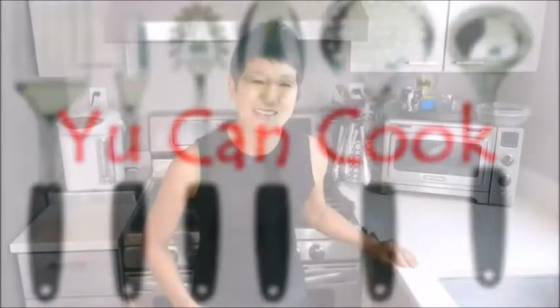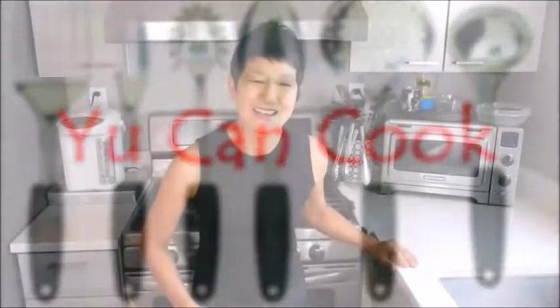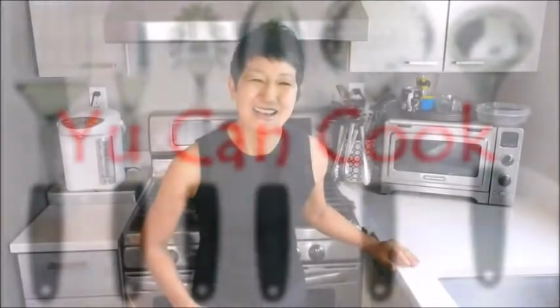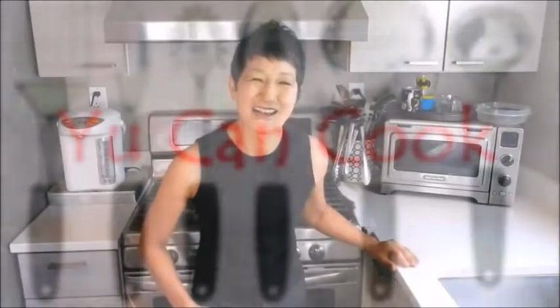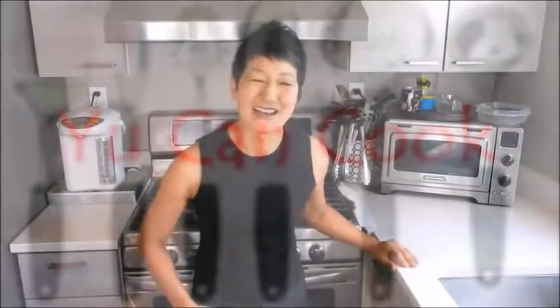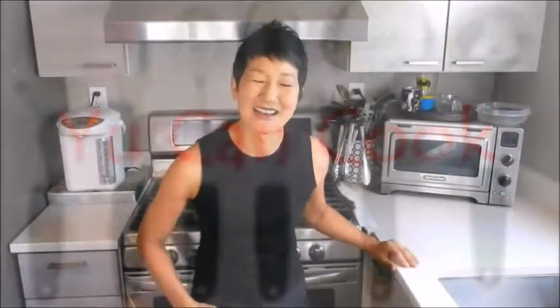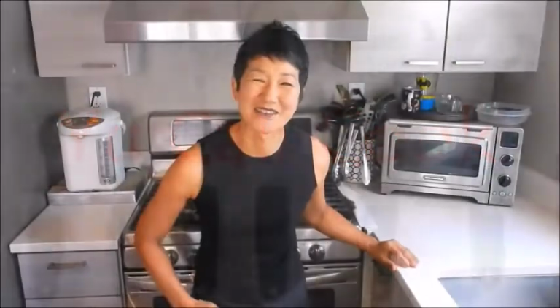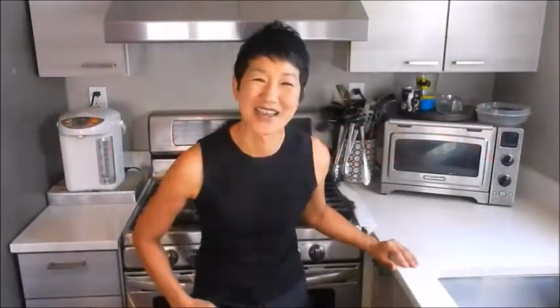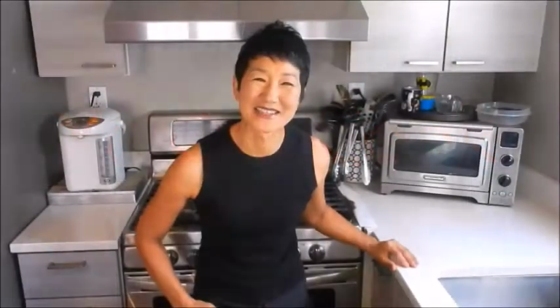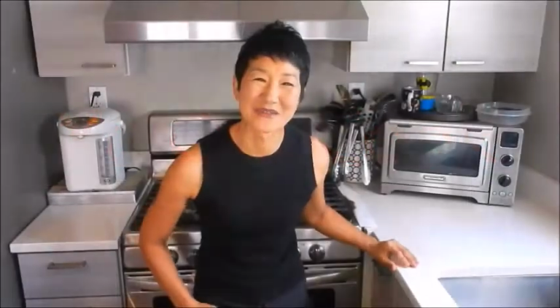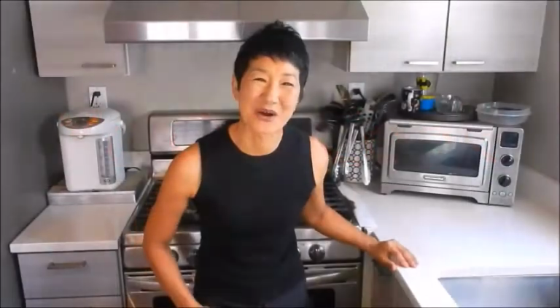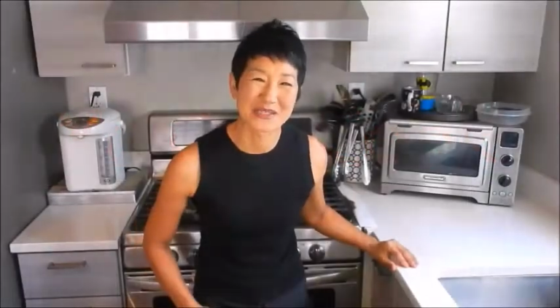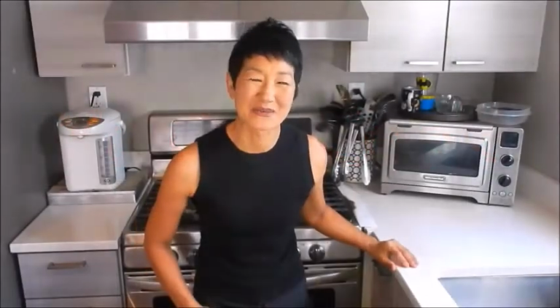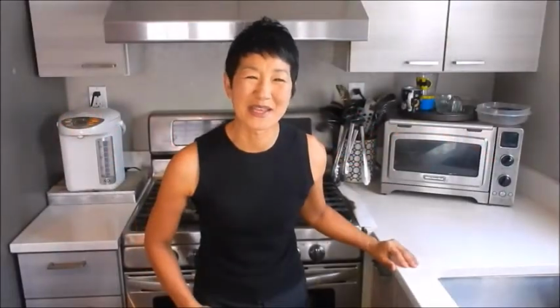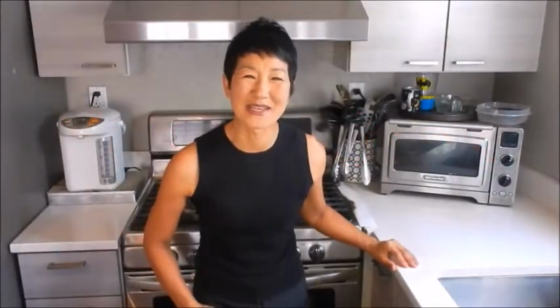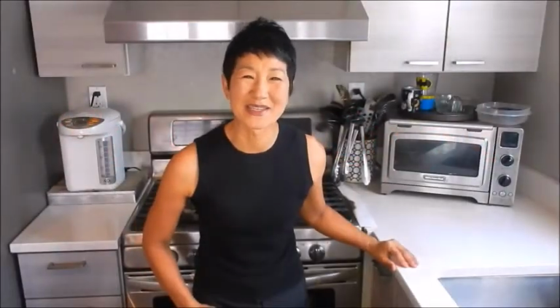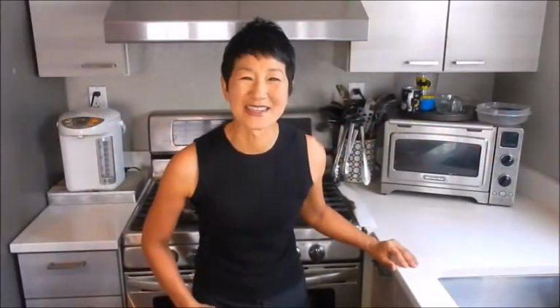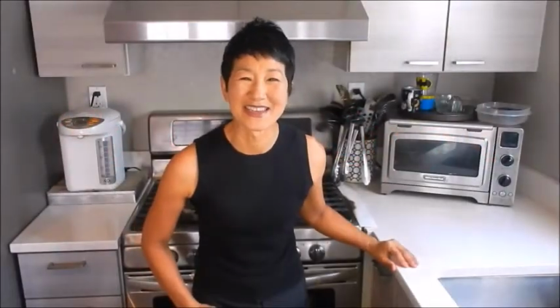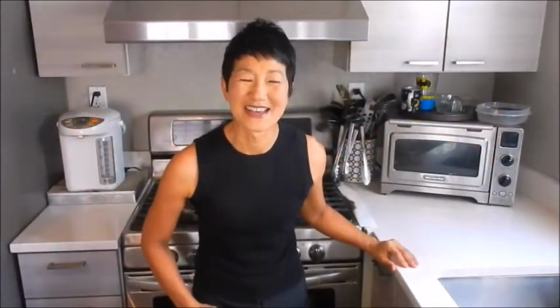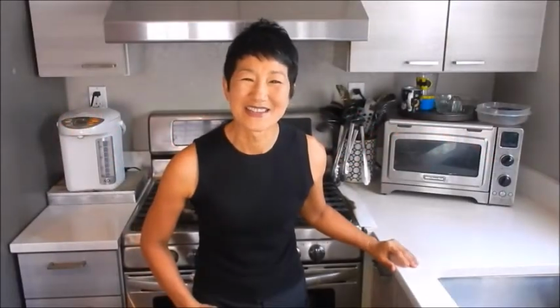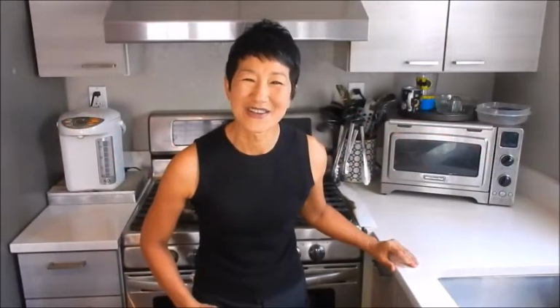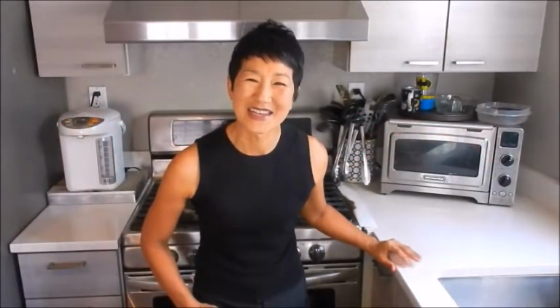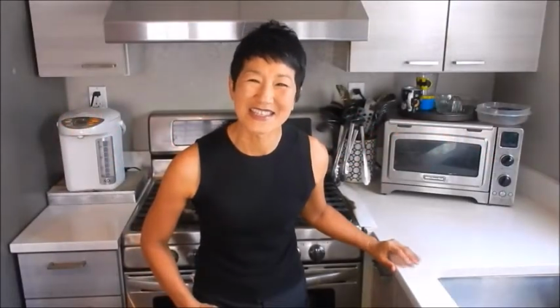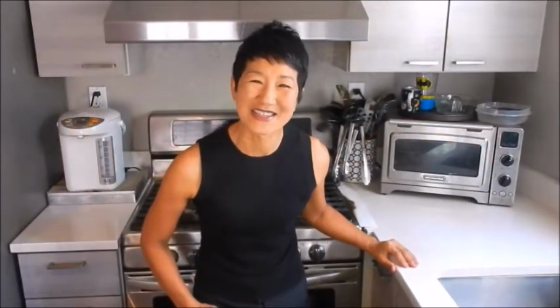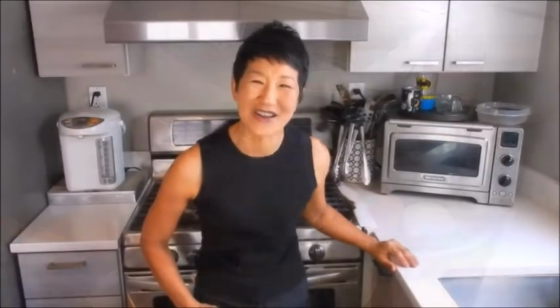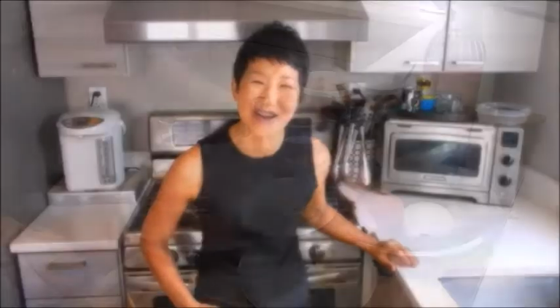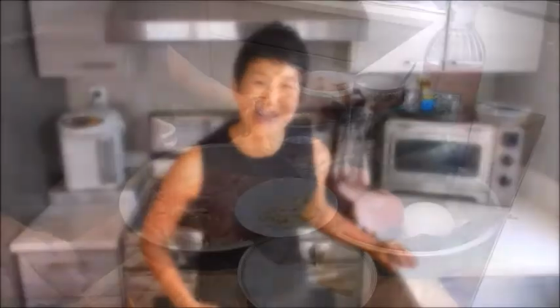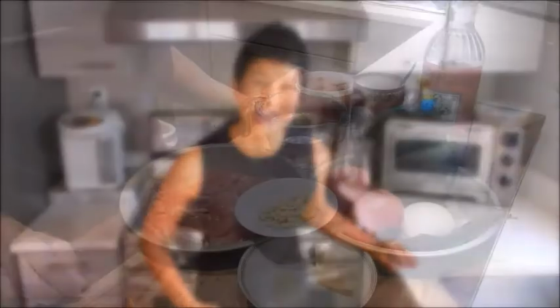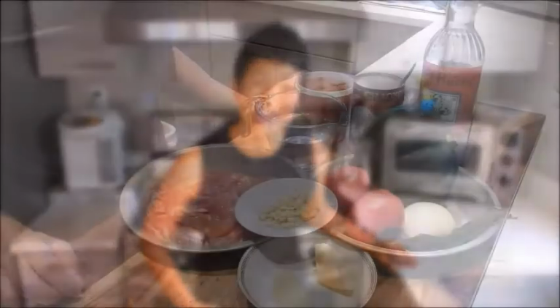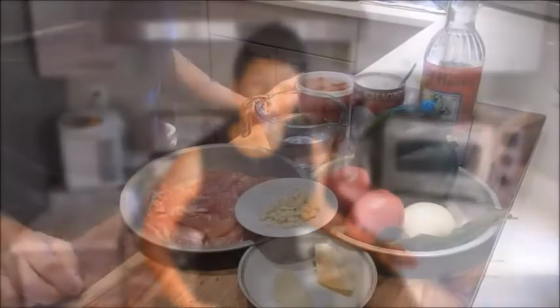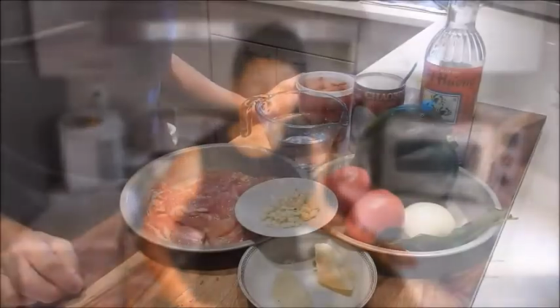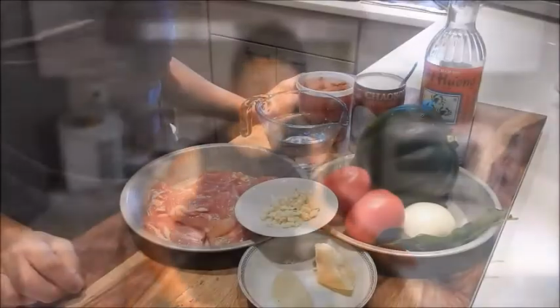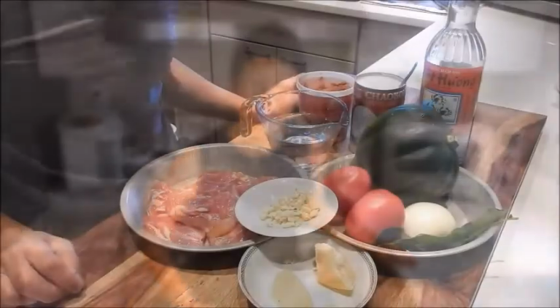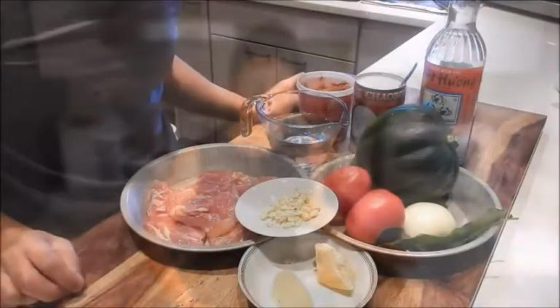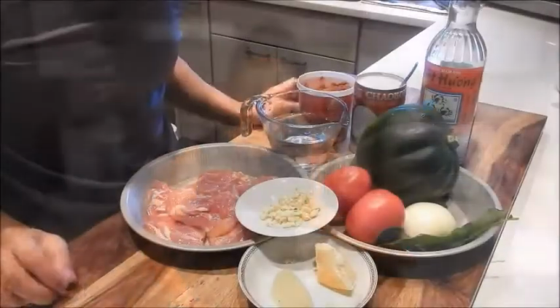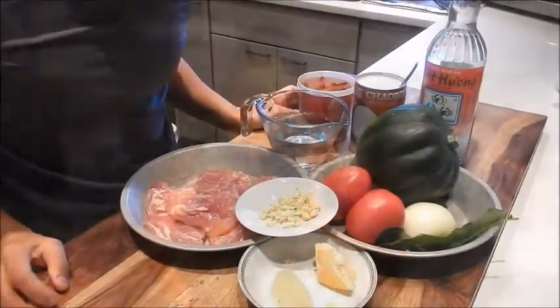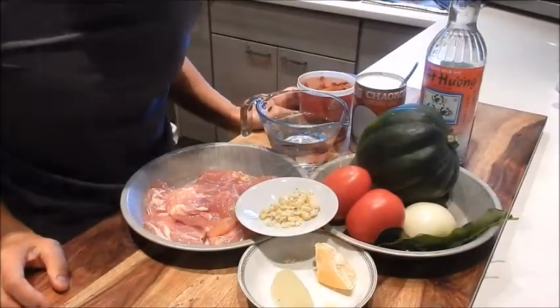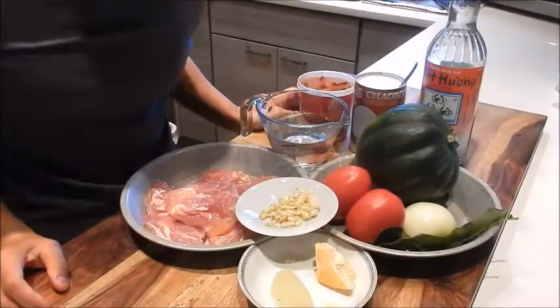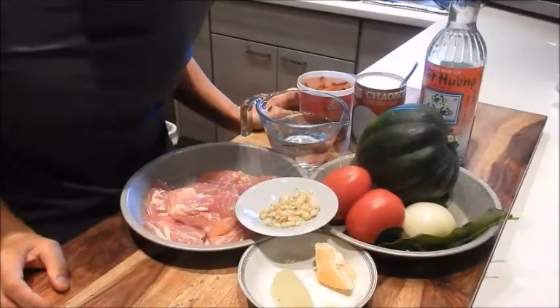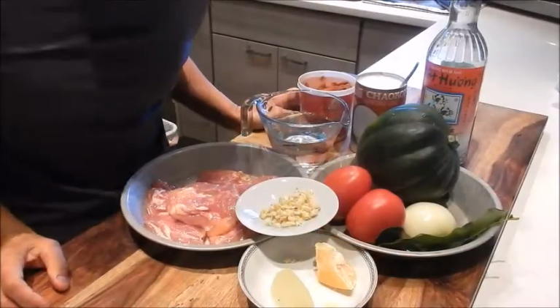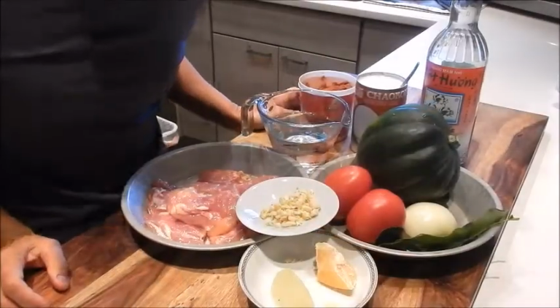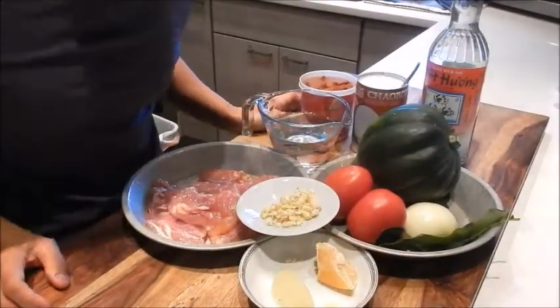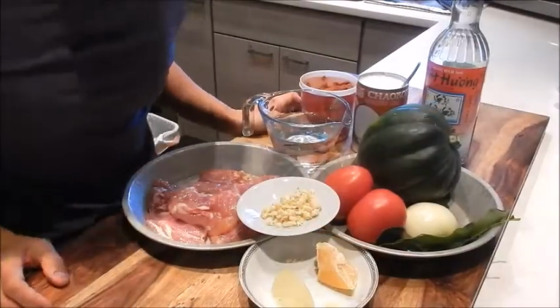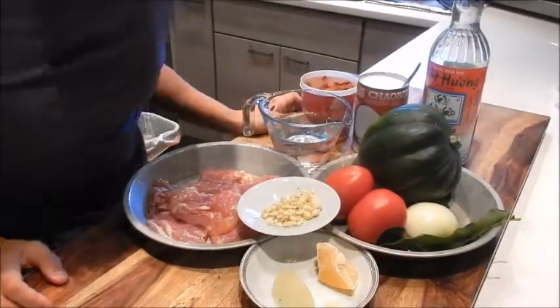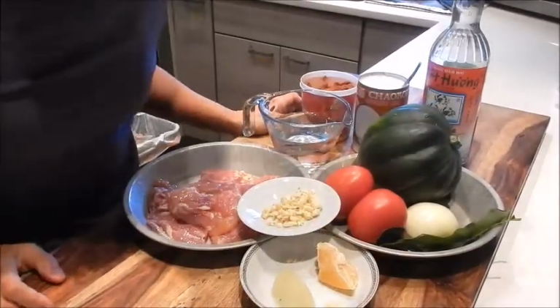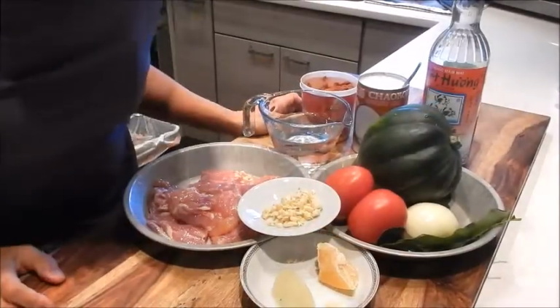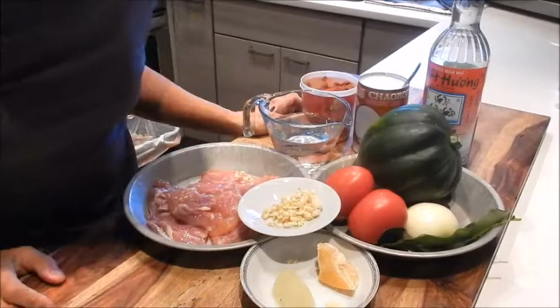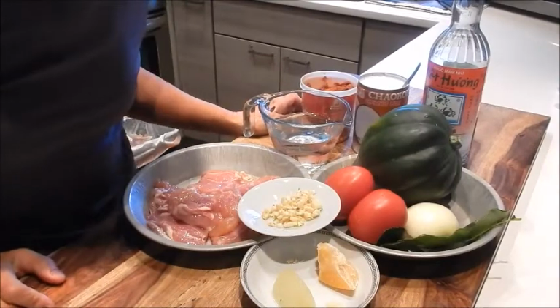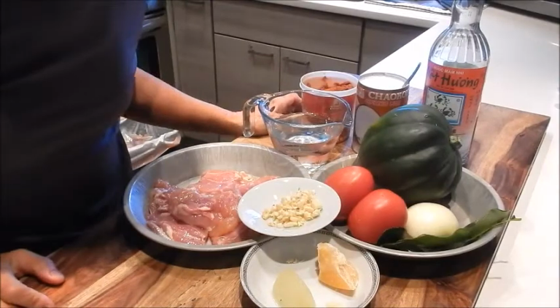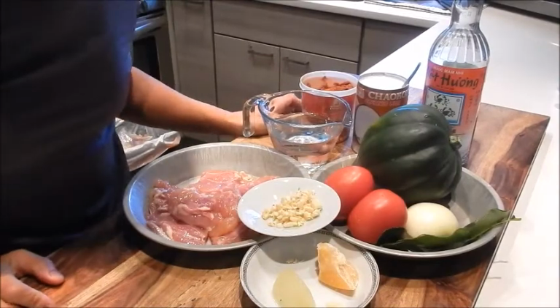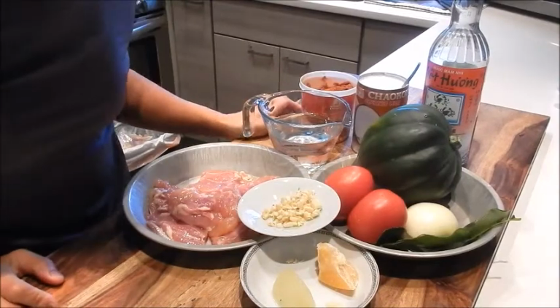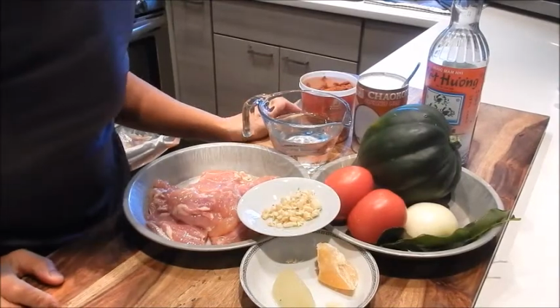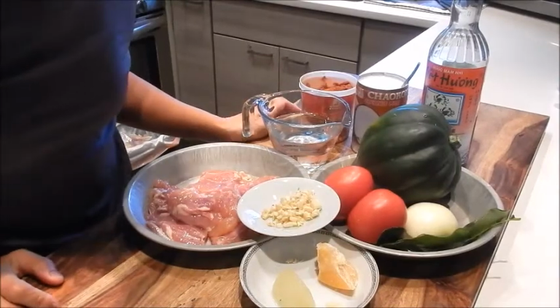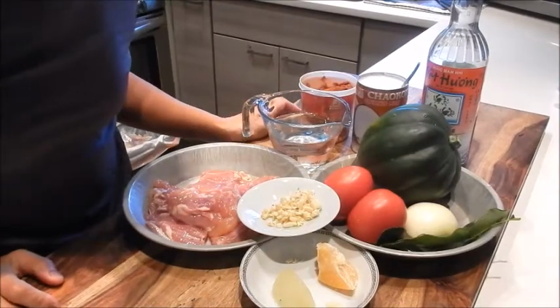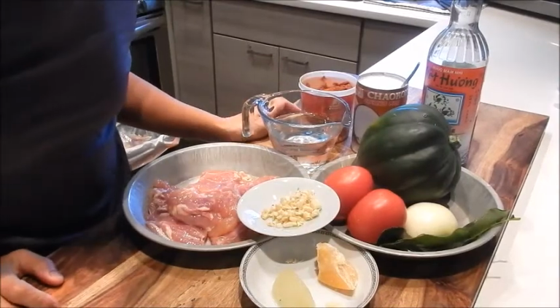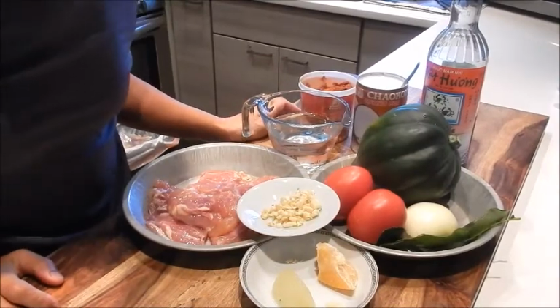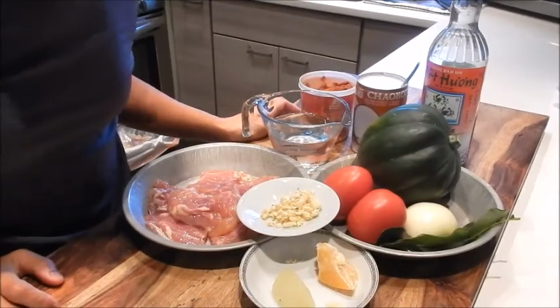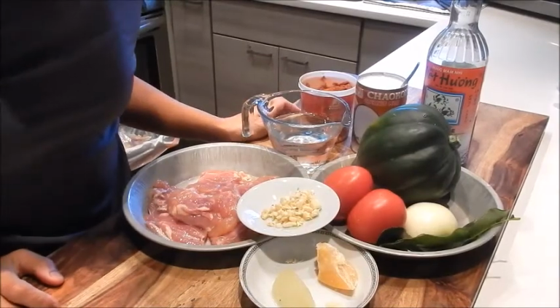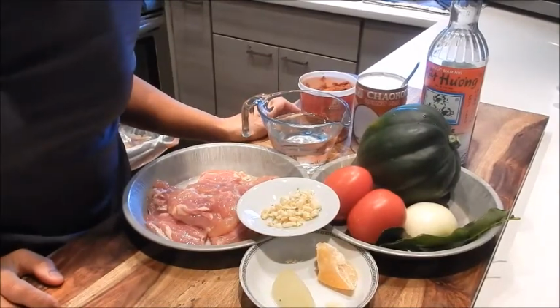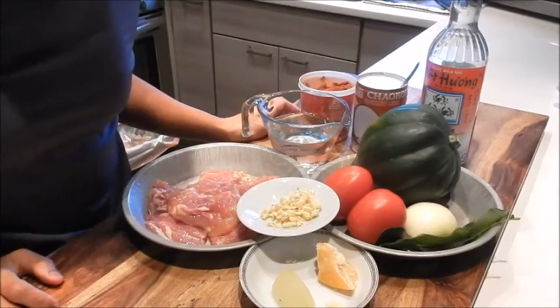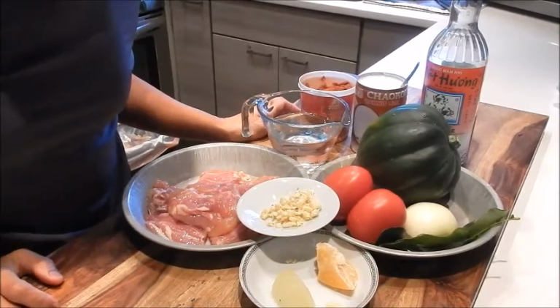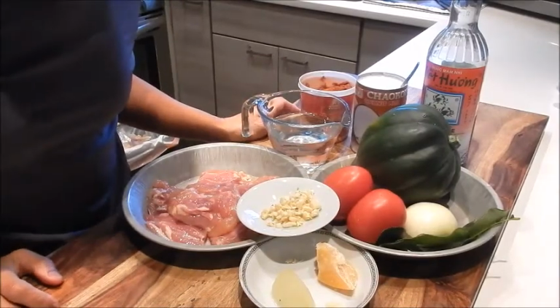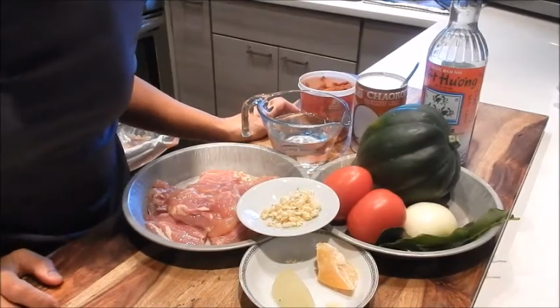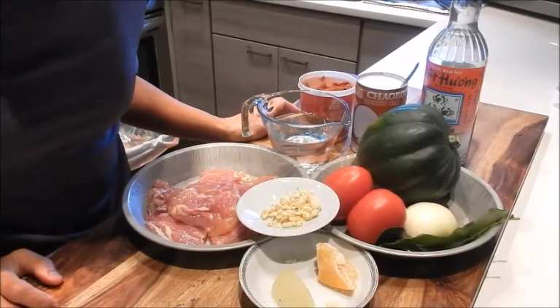Hi, I'm Nancy, welcome to my kitchen. So let's get started. Today I'm making red curry chicken with acorn squash.